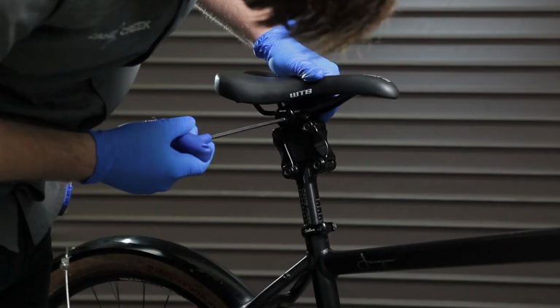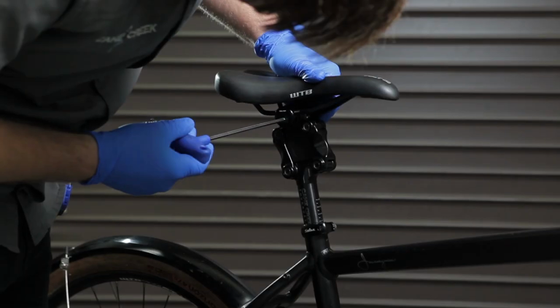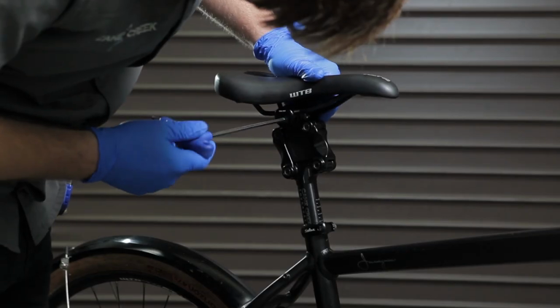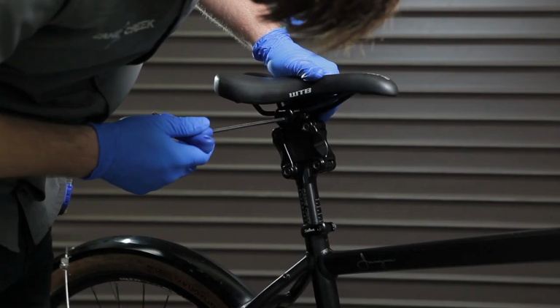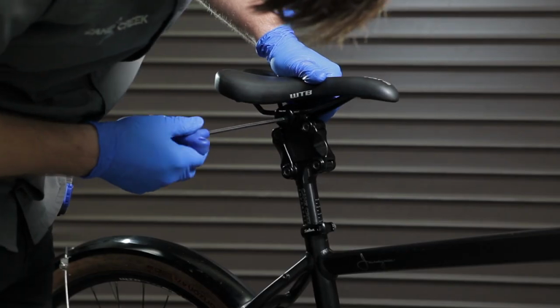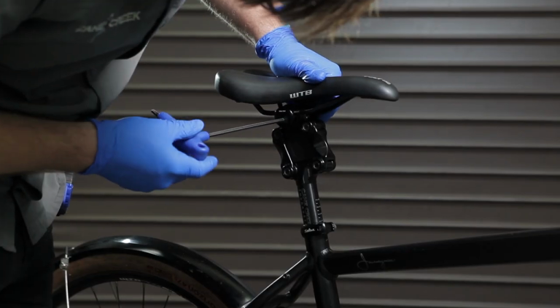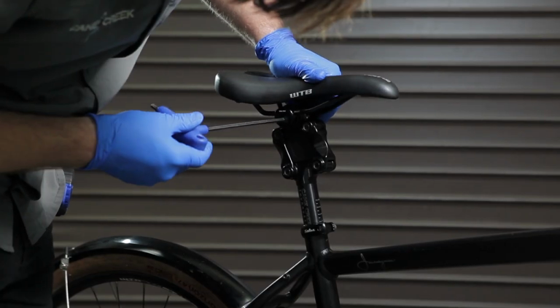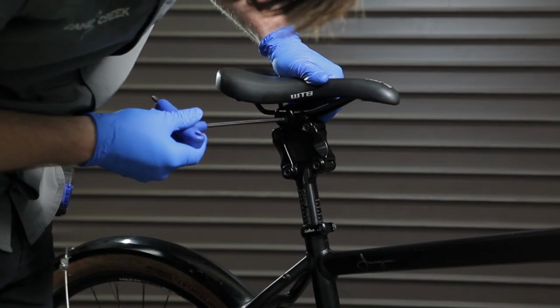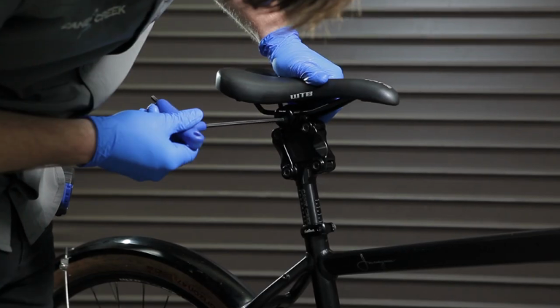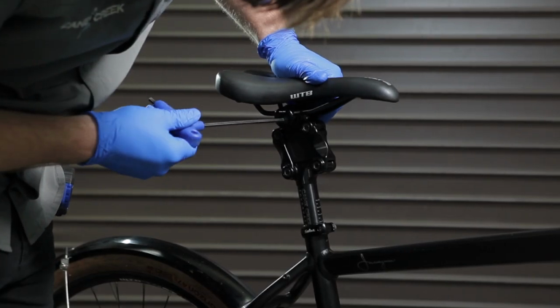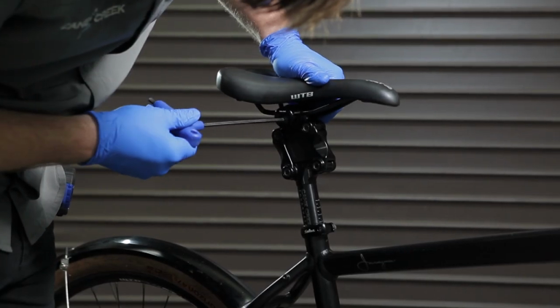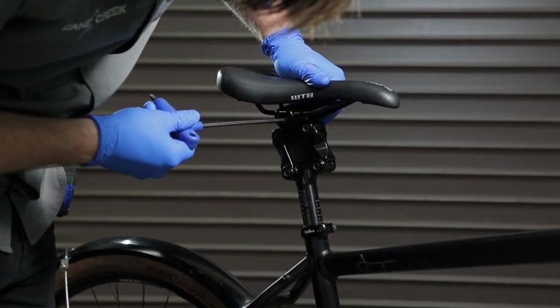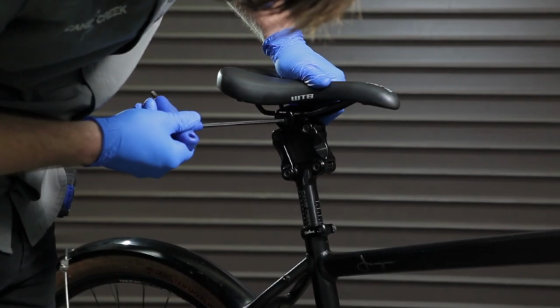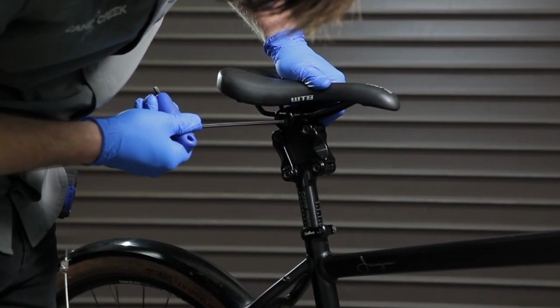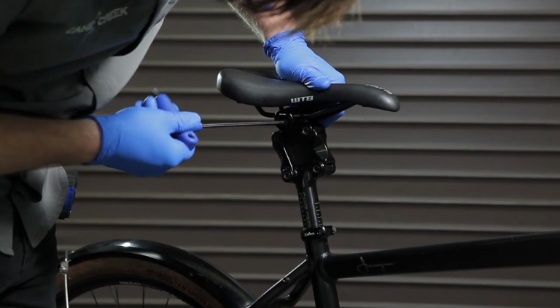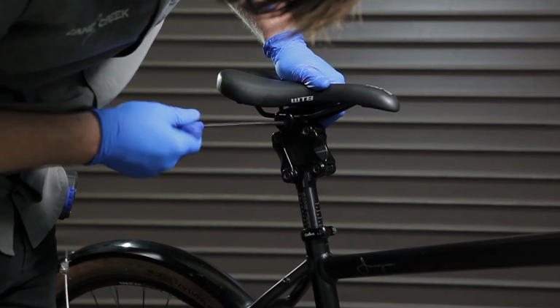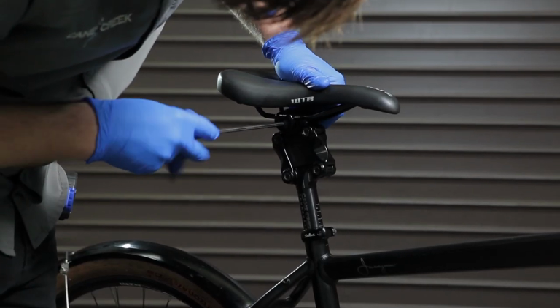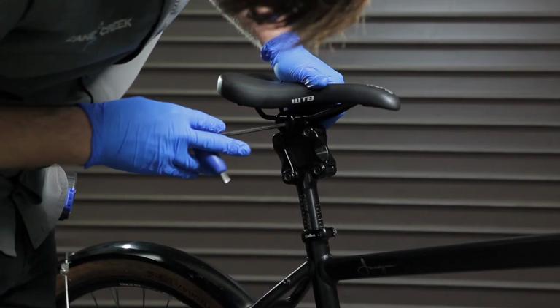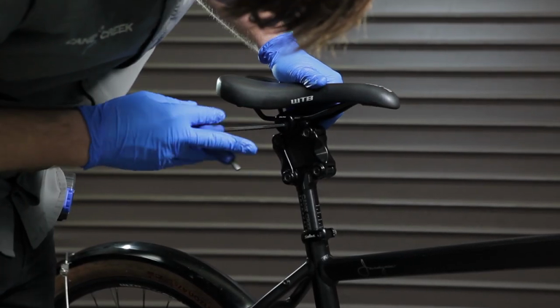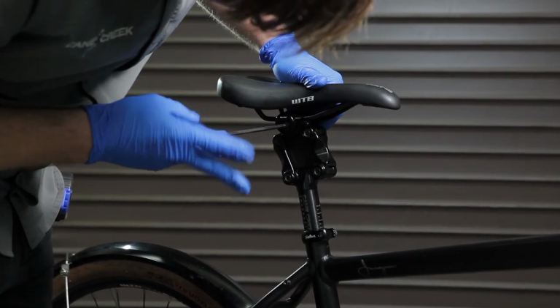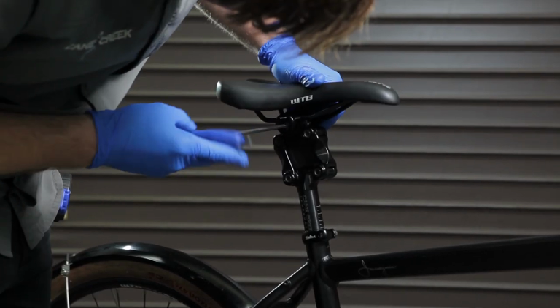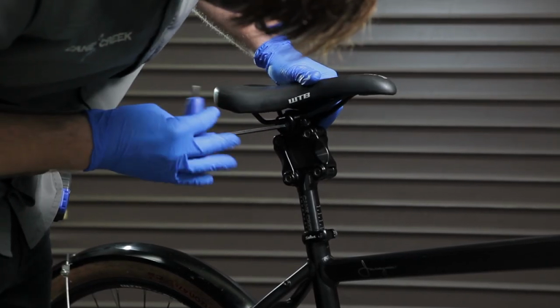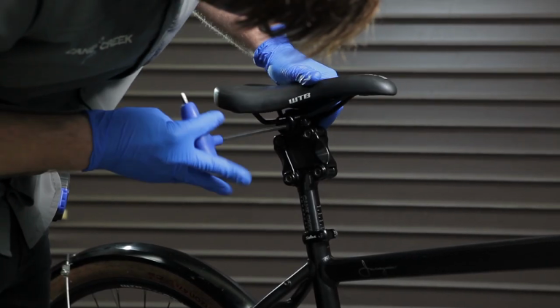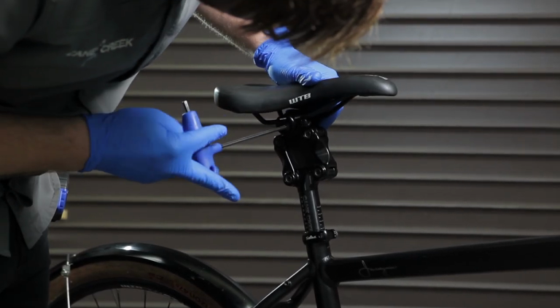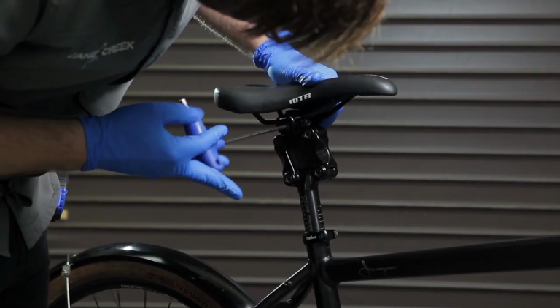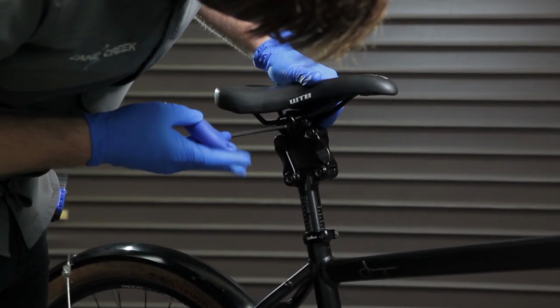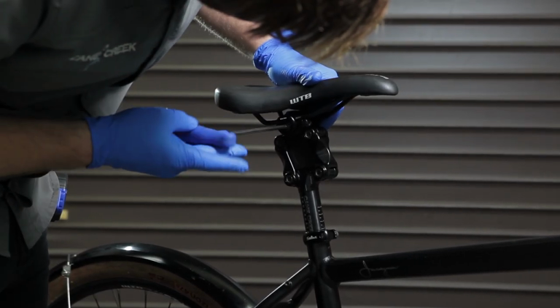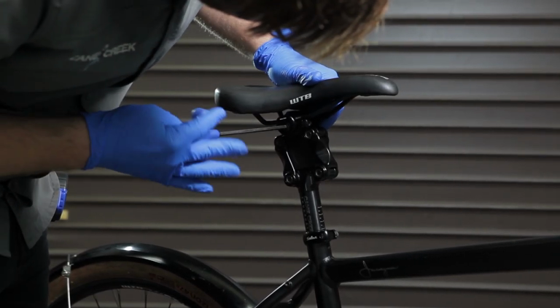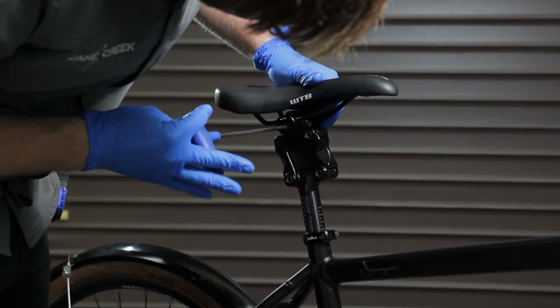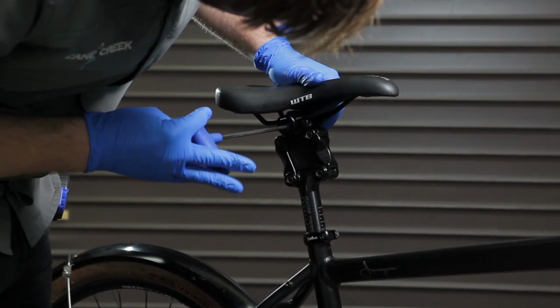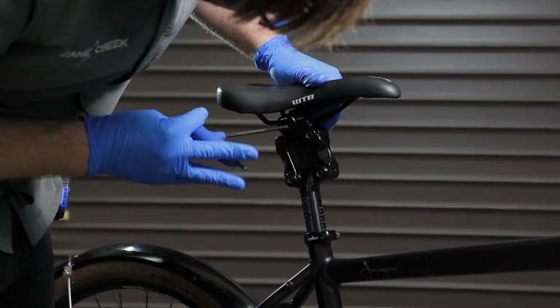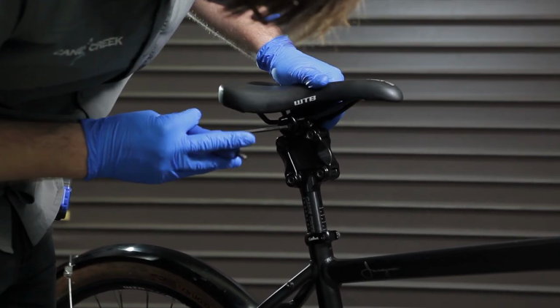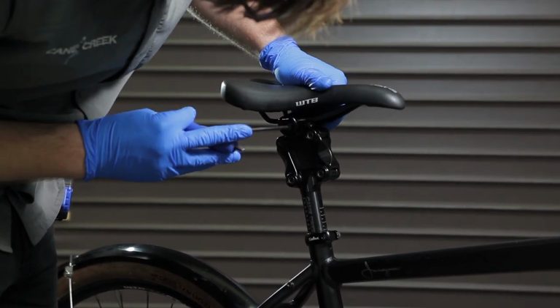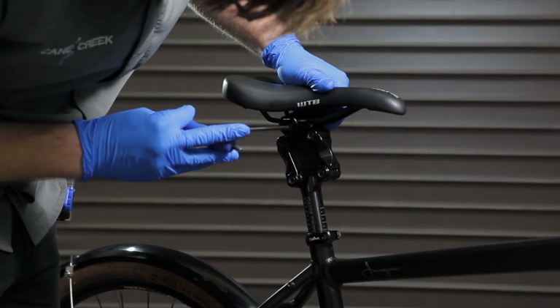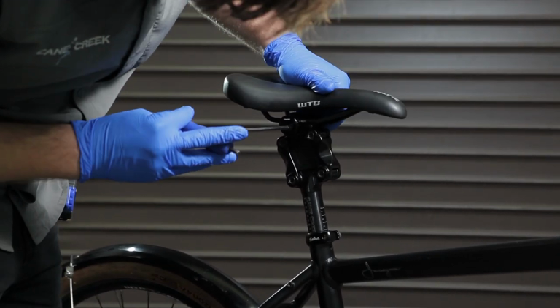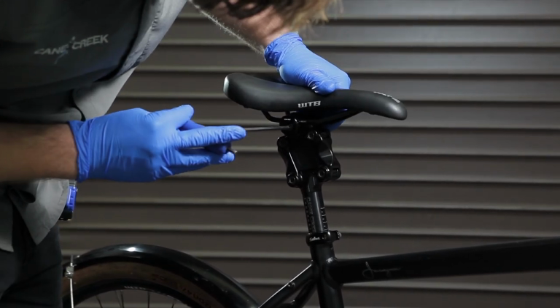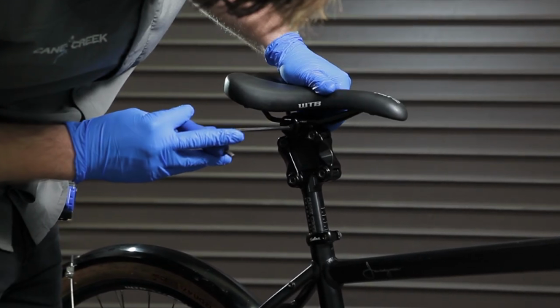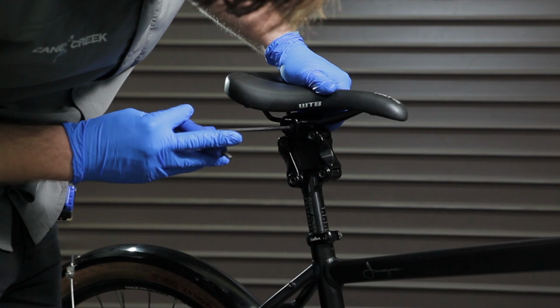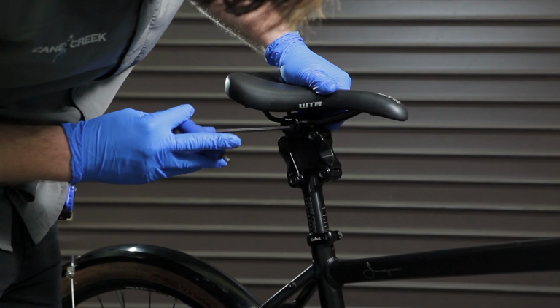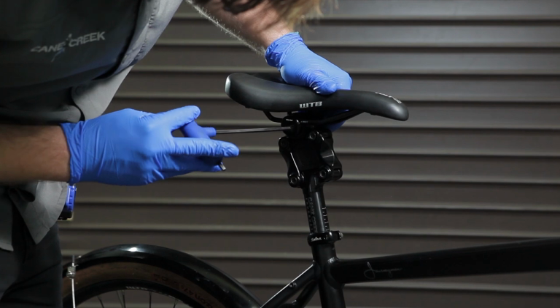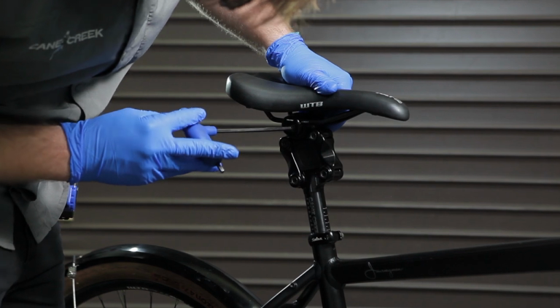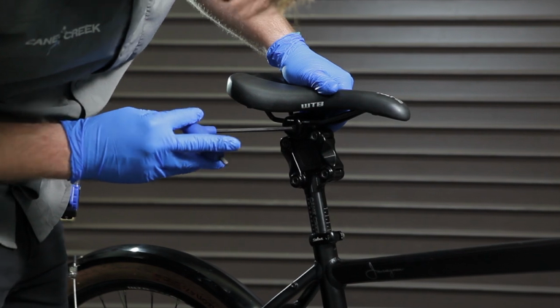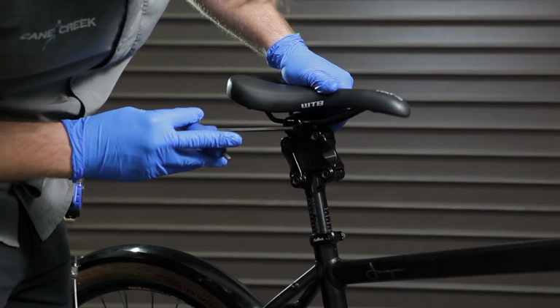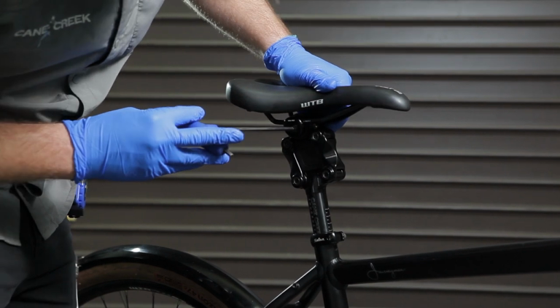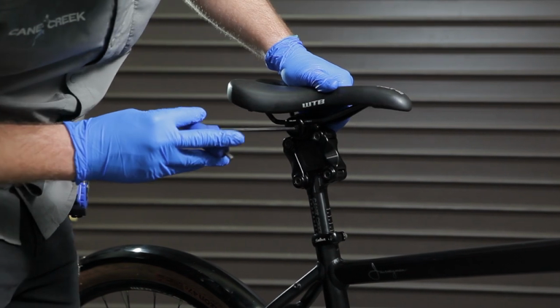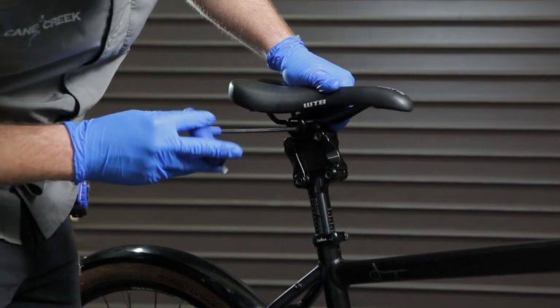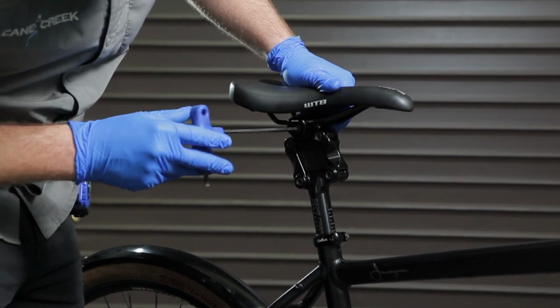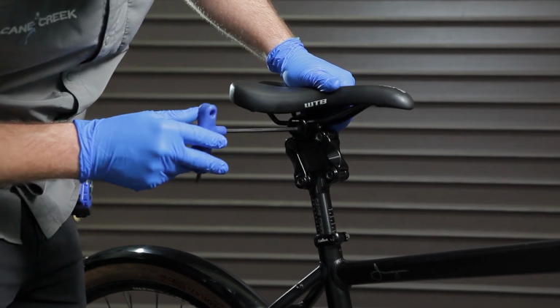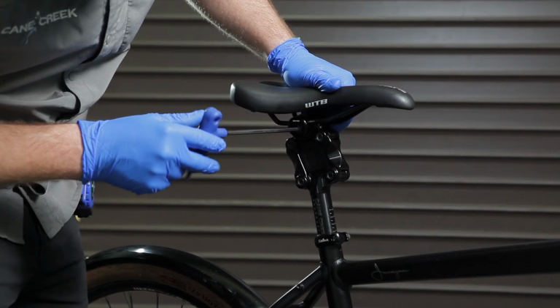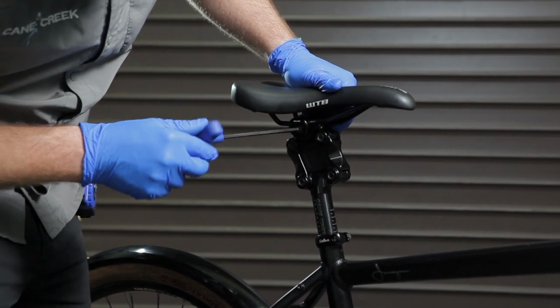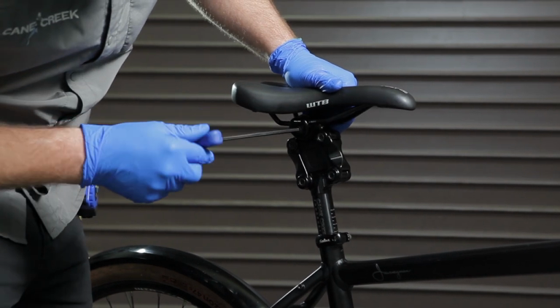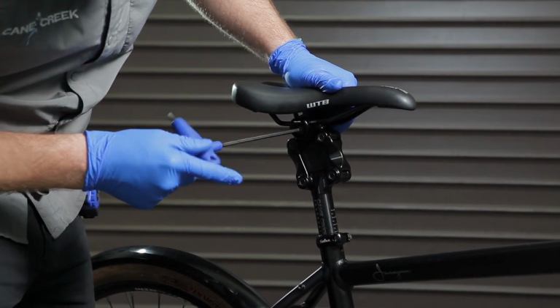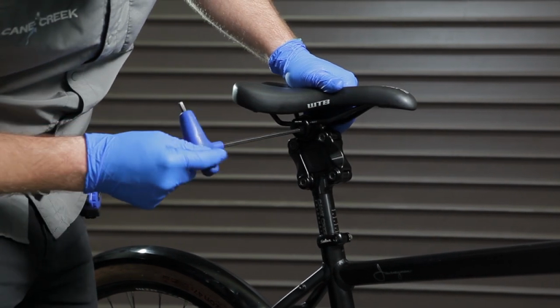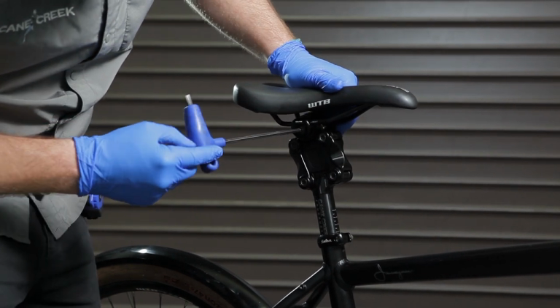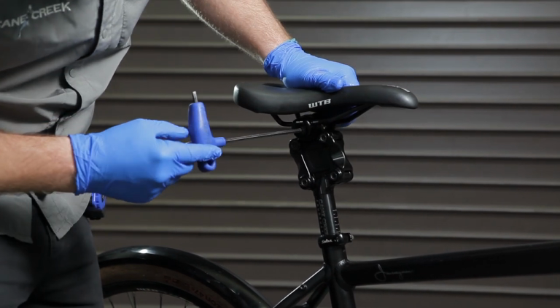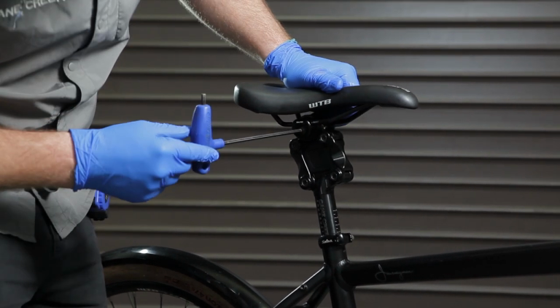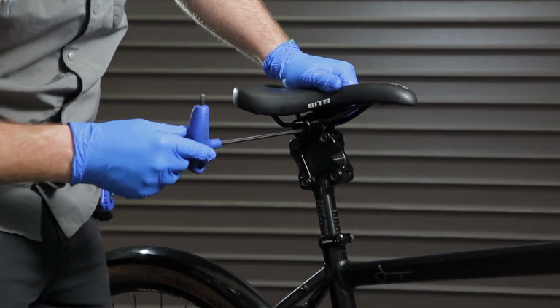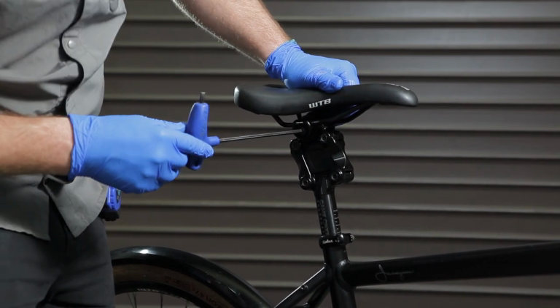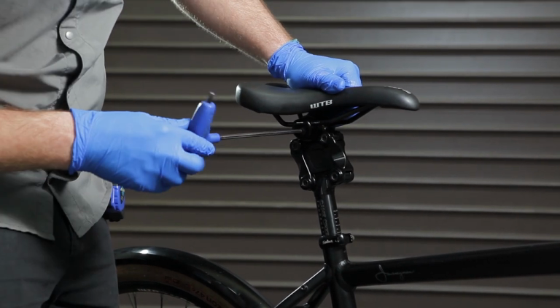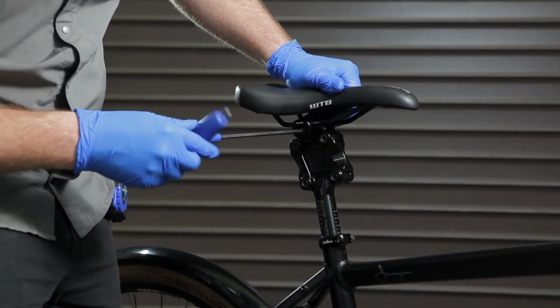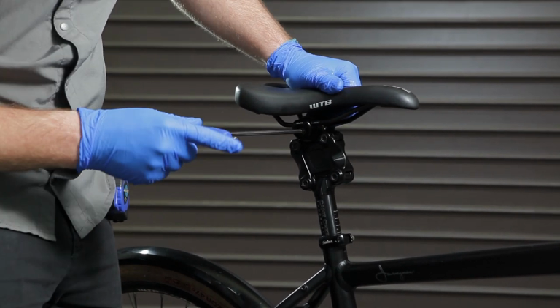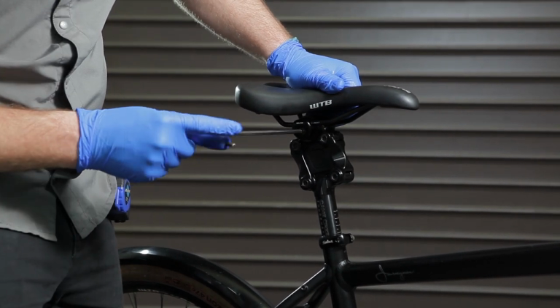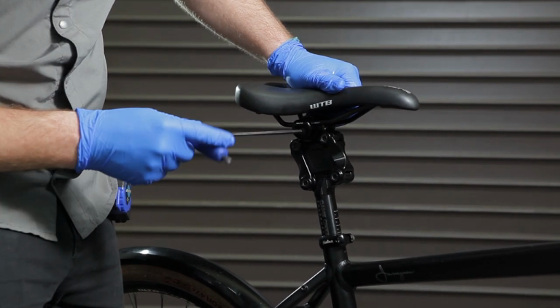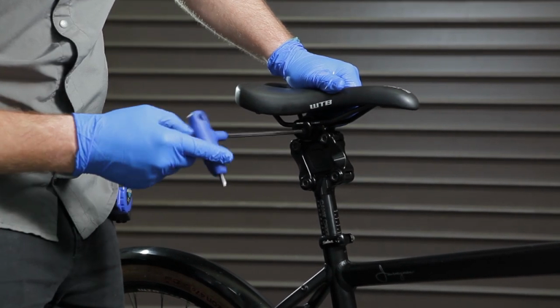With the Thudbuster installed on your bike, make your final adjustments to the orientation of your saddle and post height for a comfortable riding position.